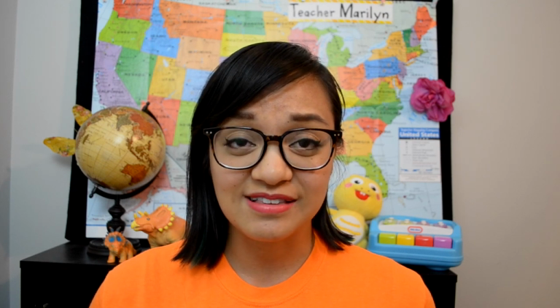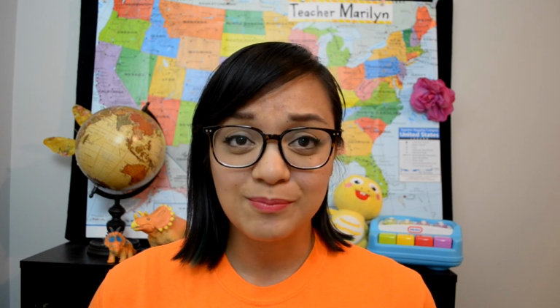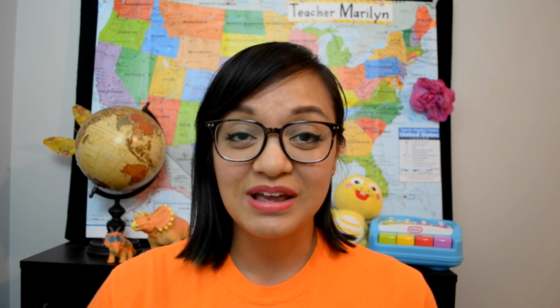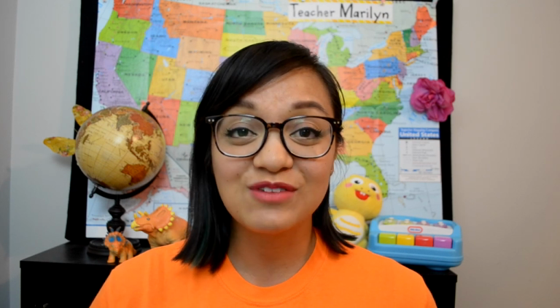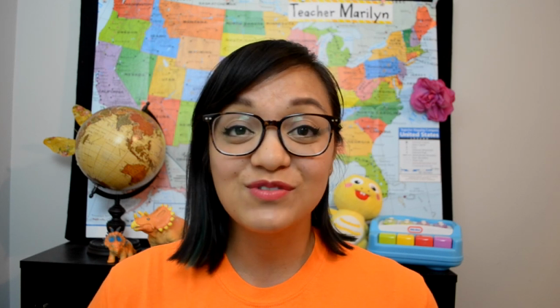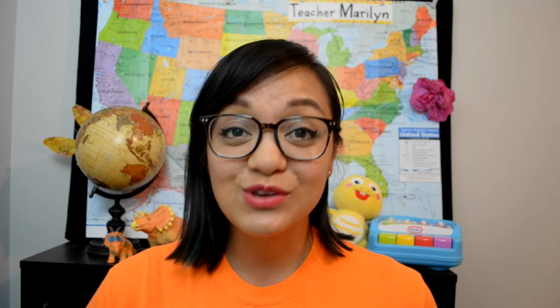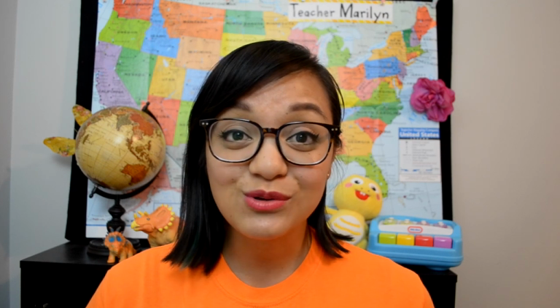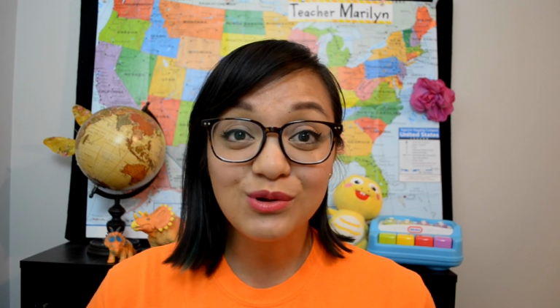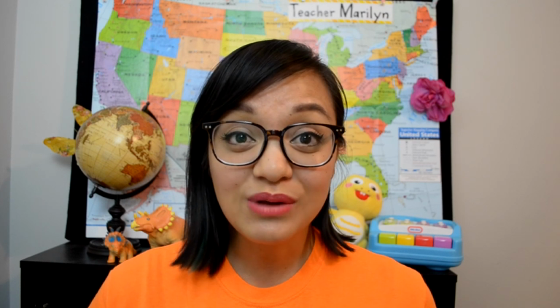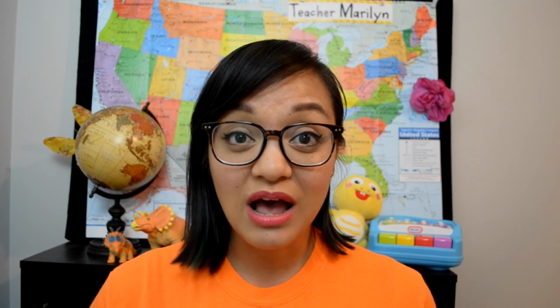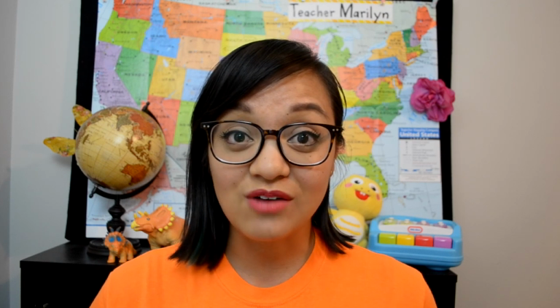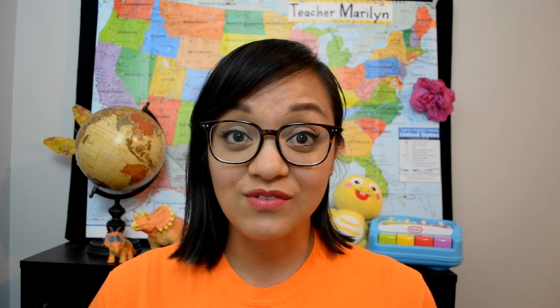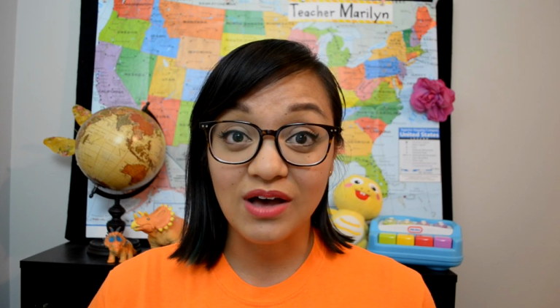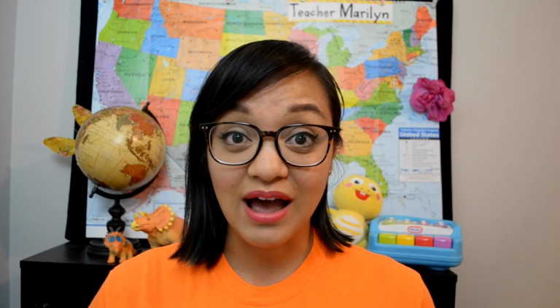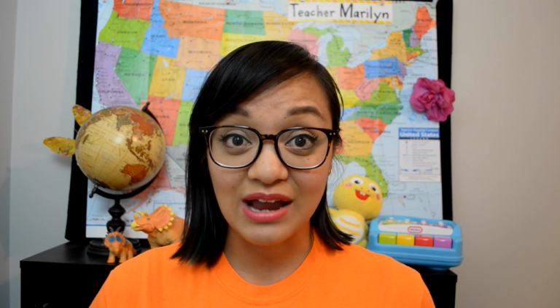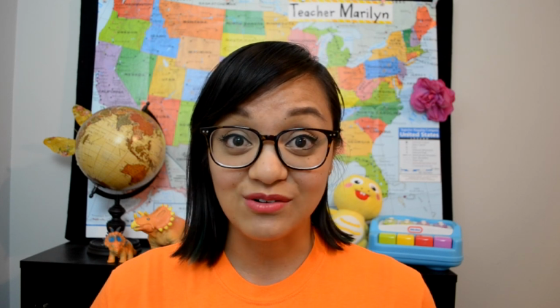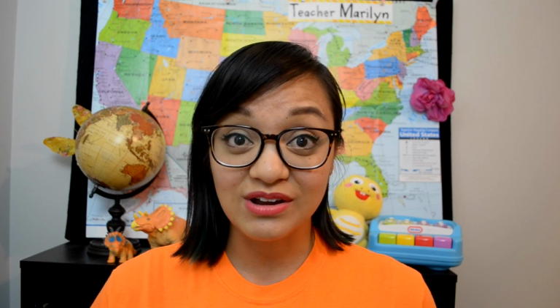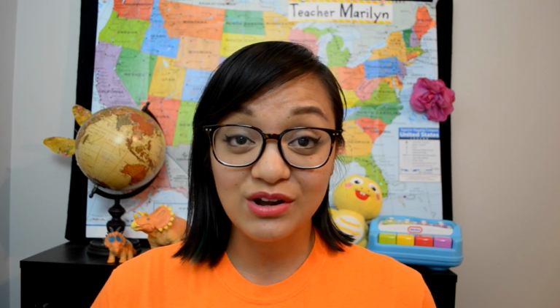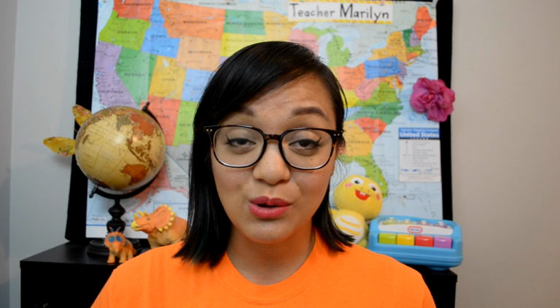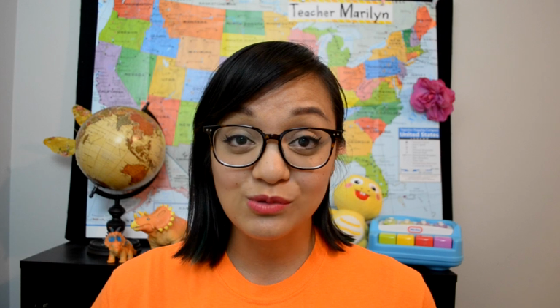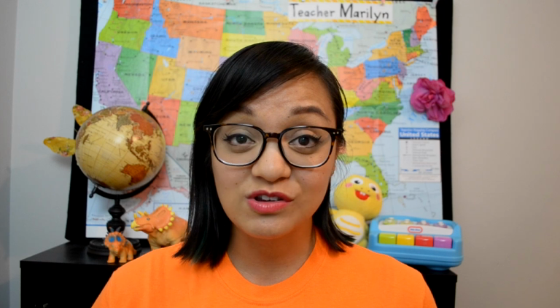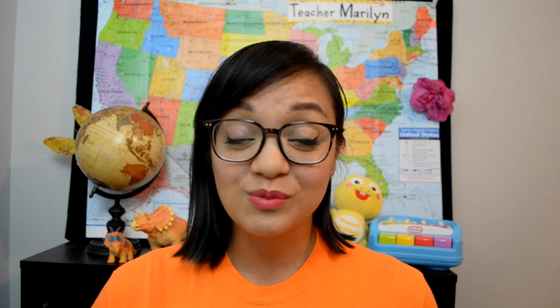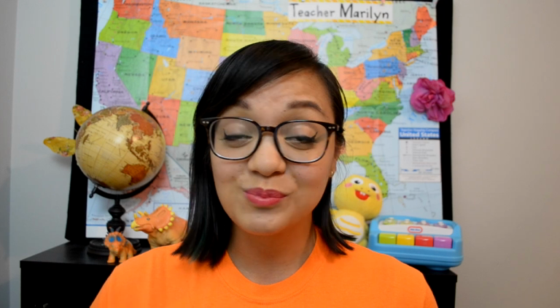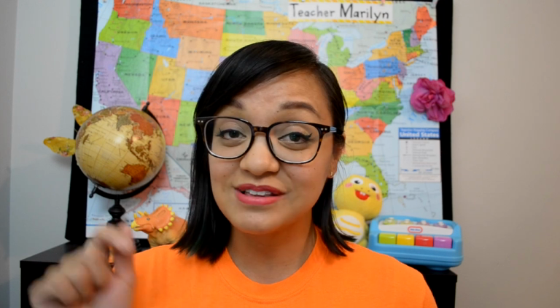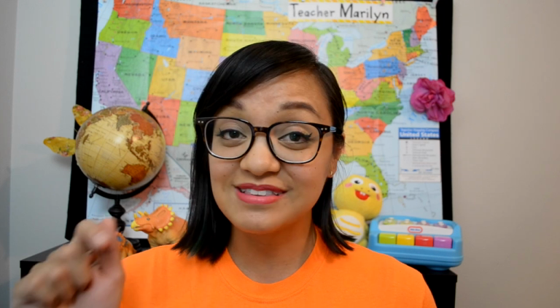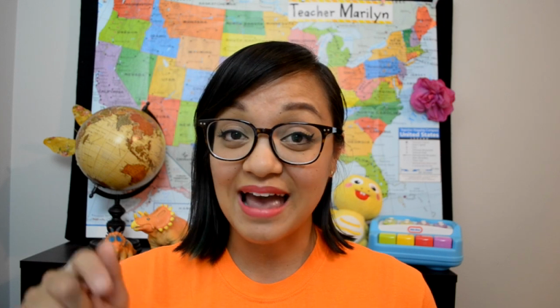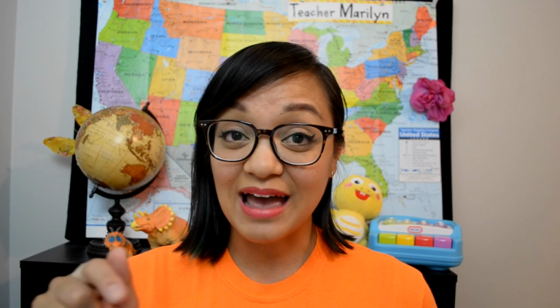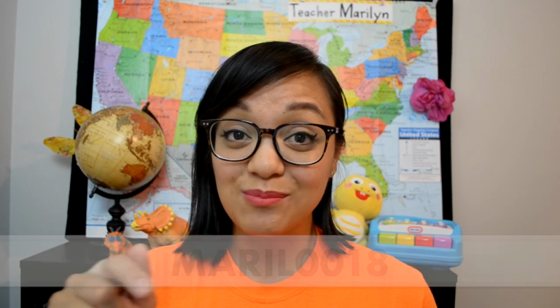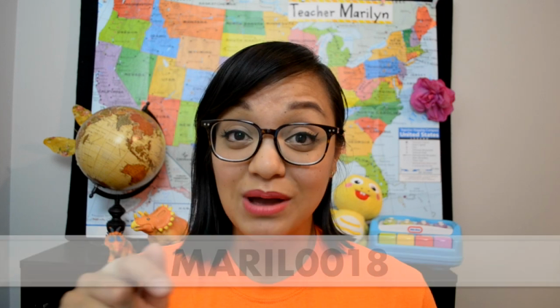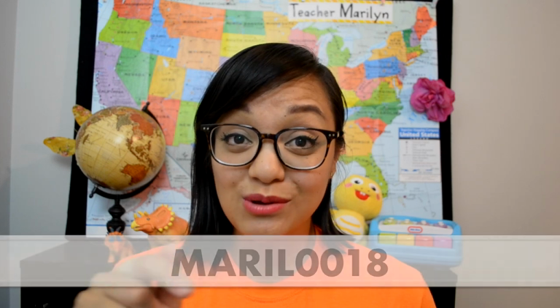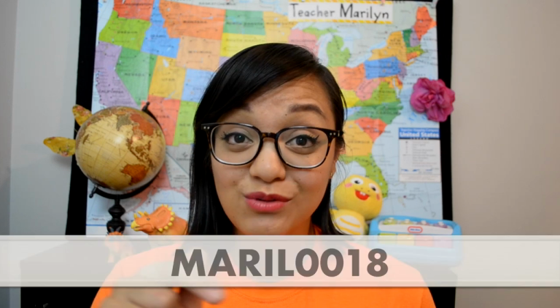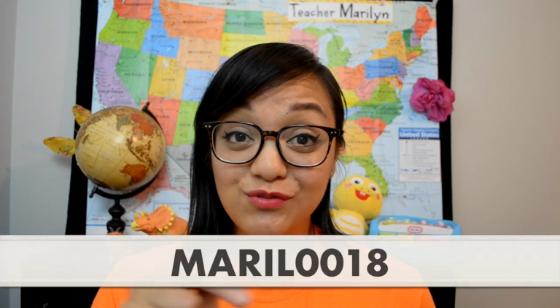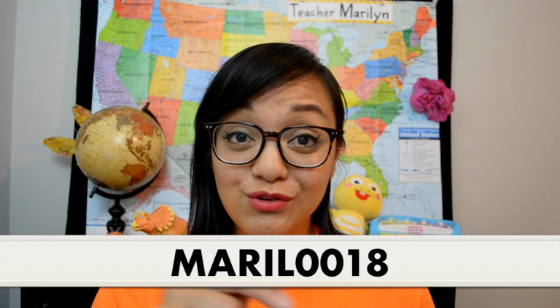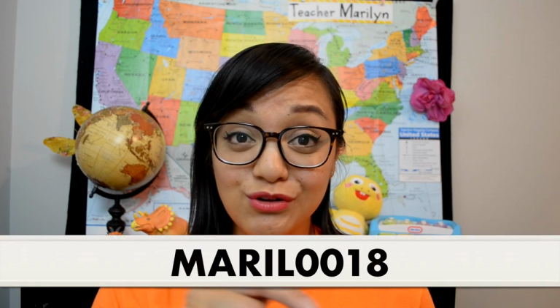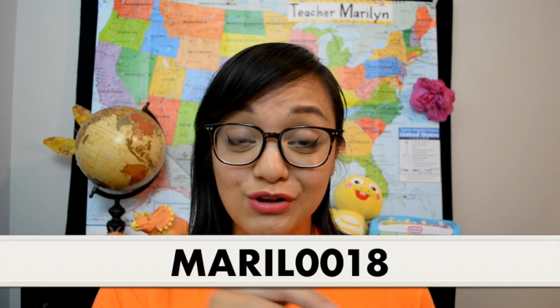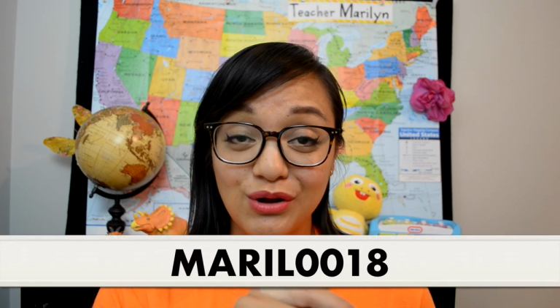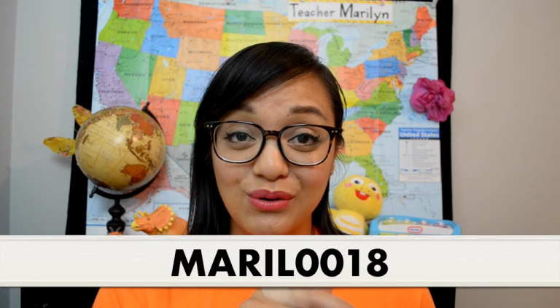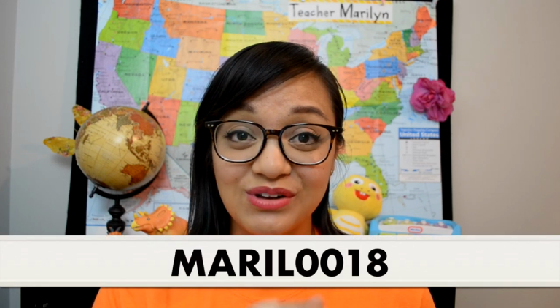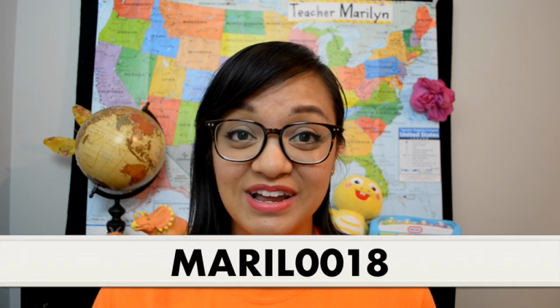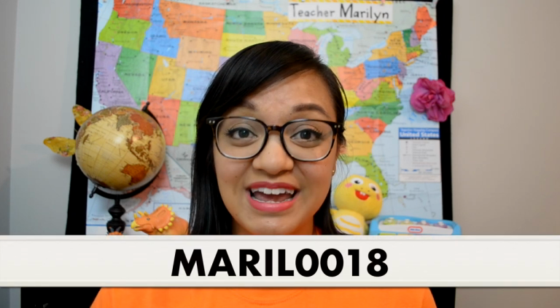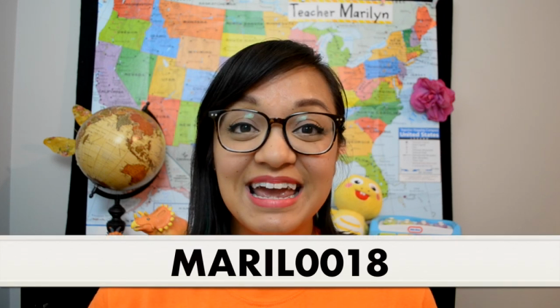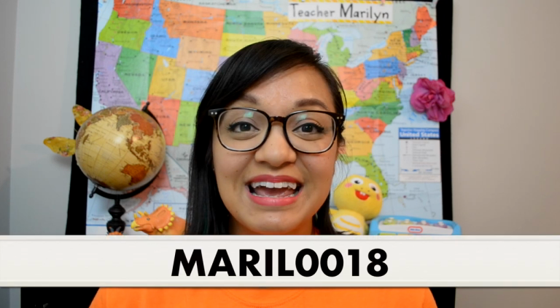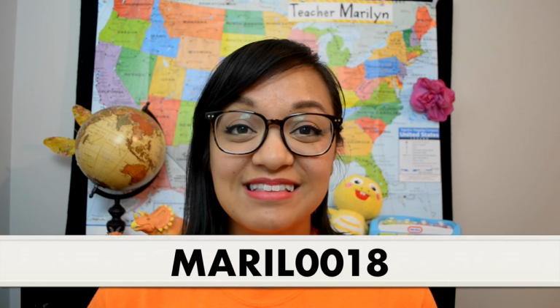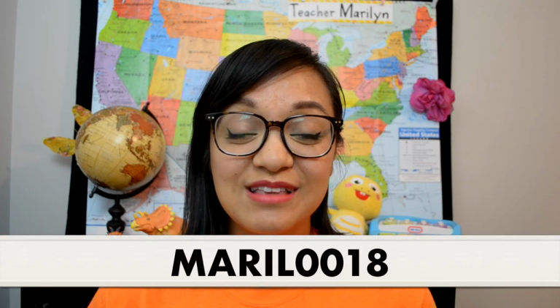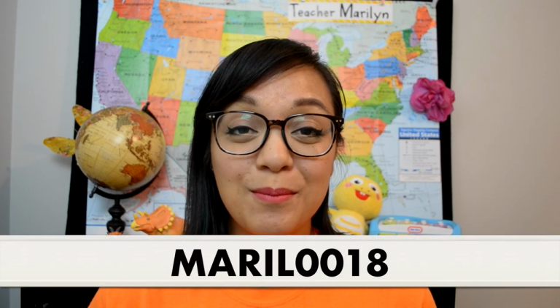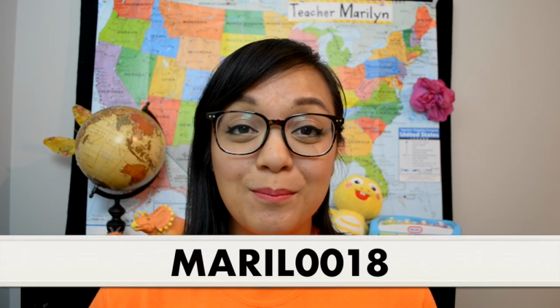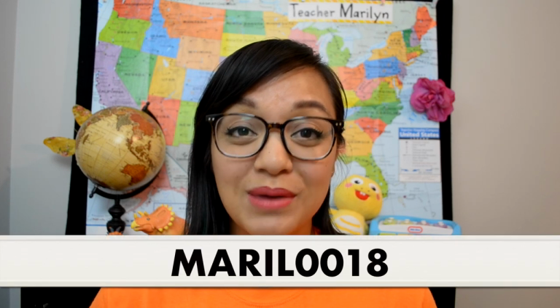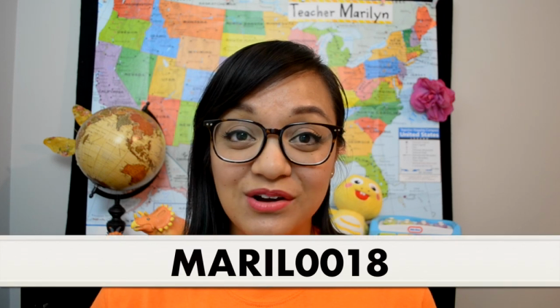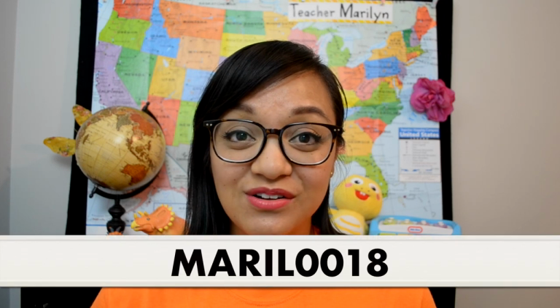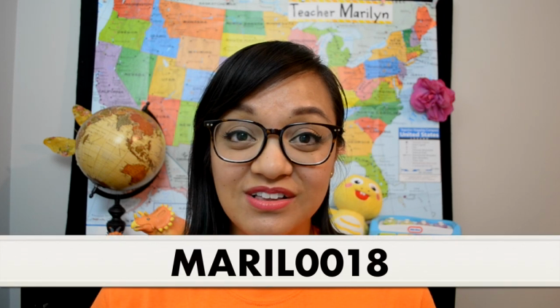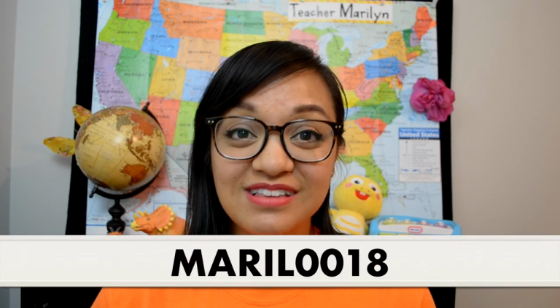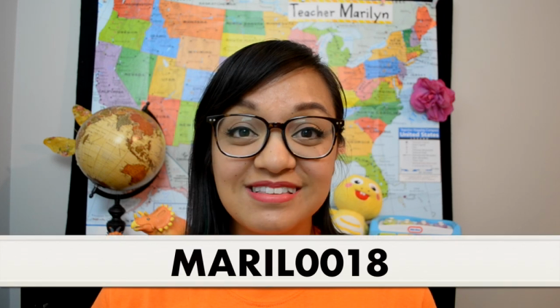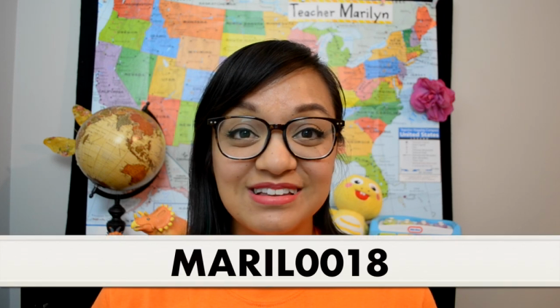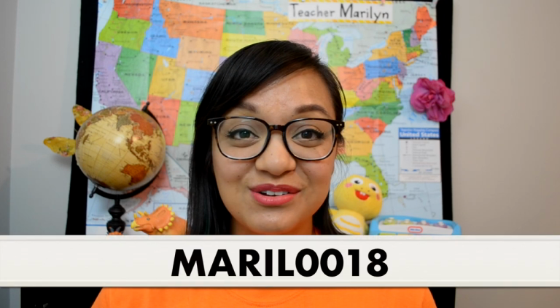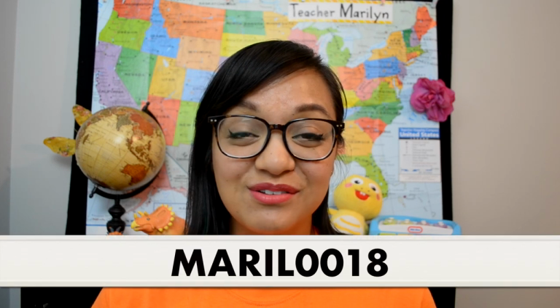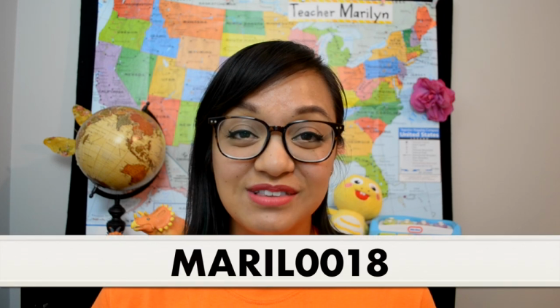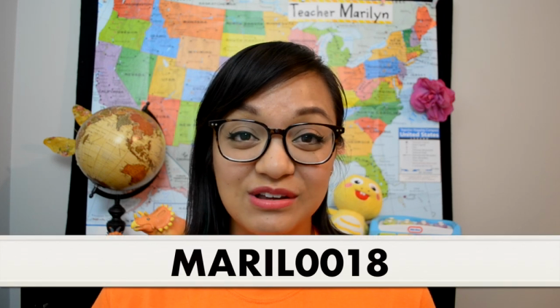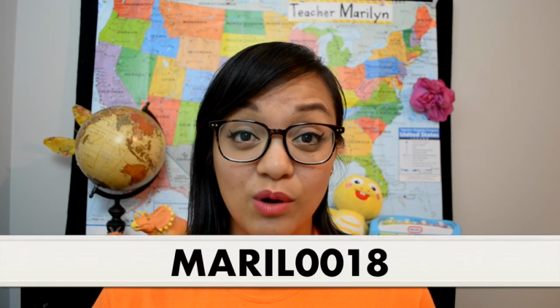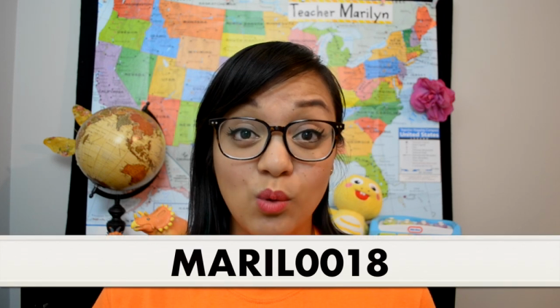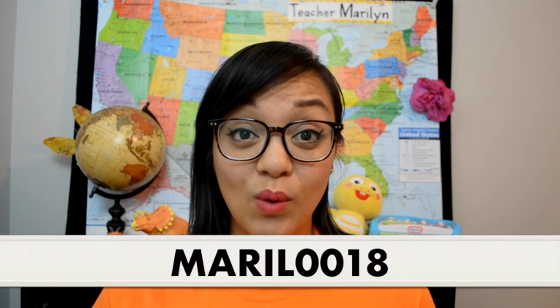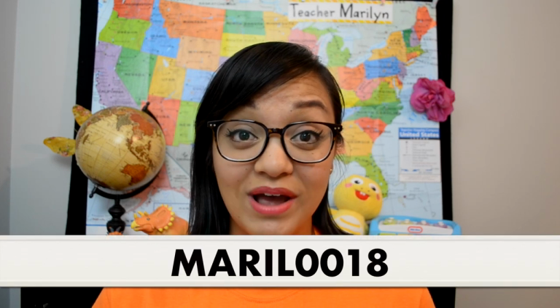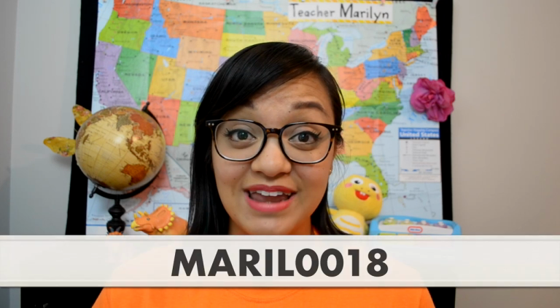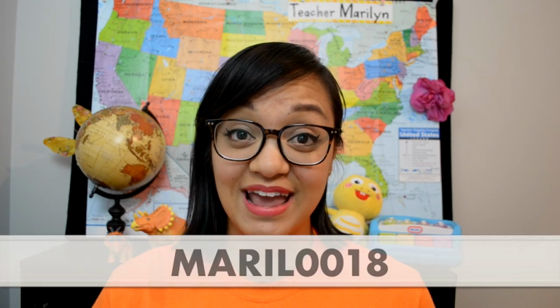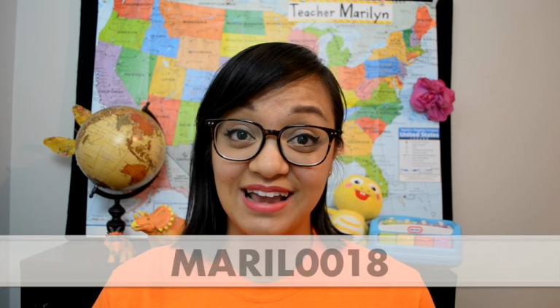If you don't have a hiring coach, please add my referral code. It's Meryl0018.